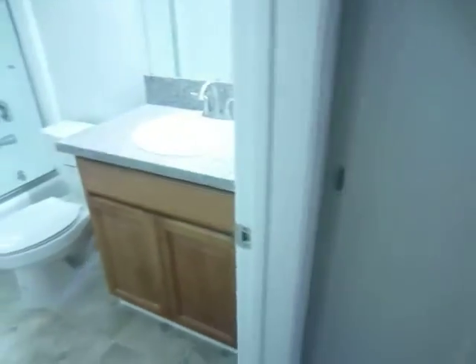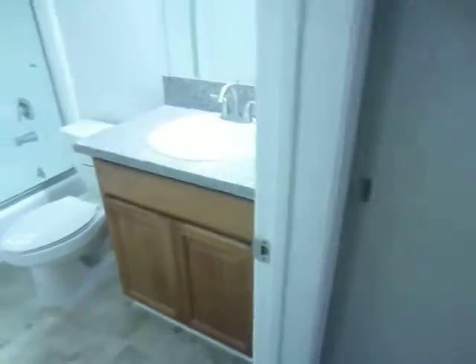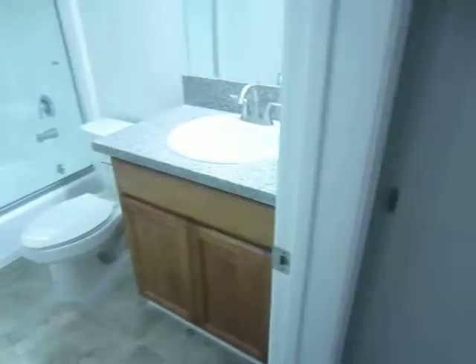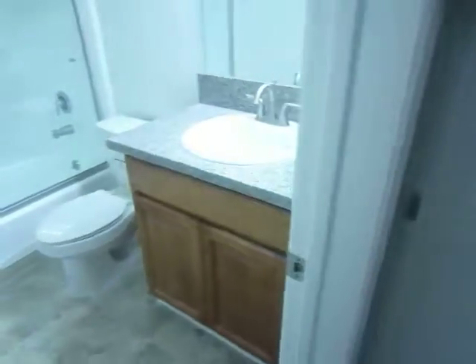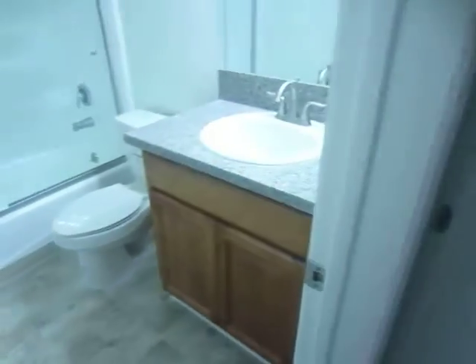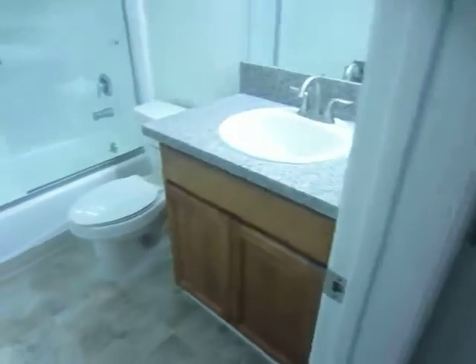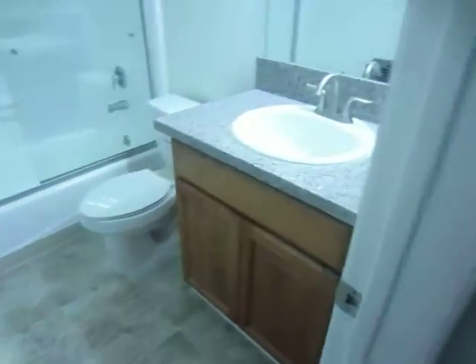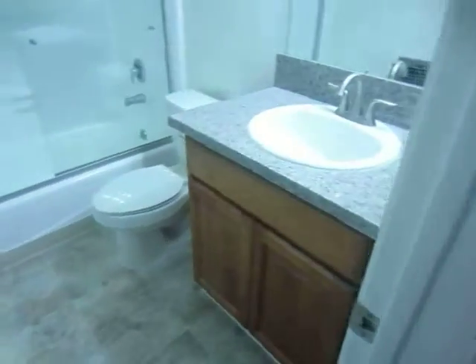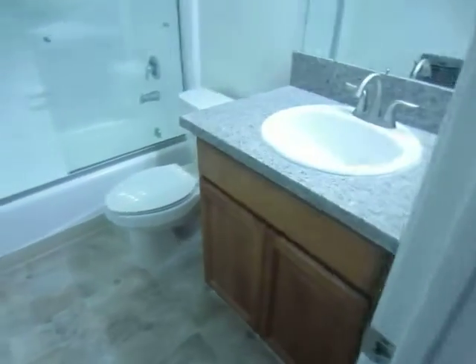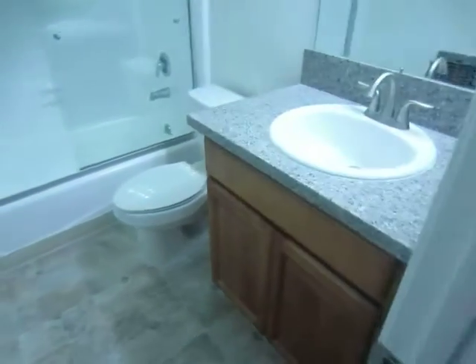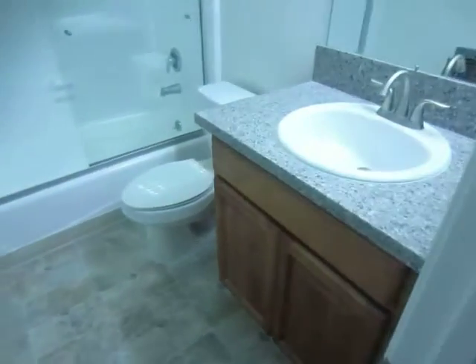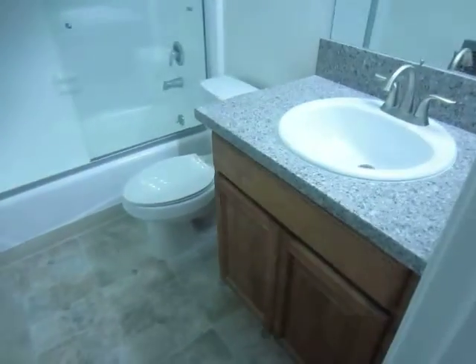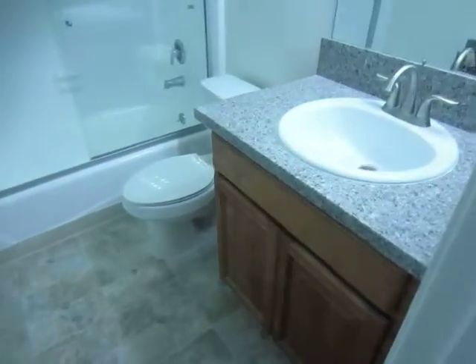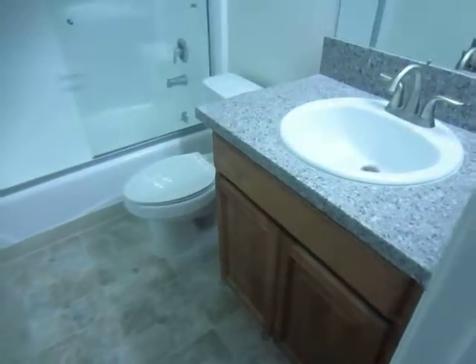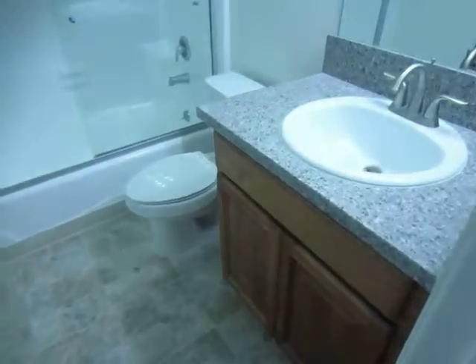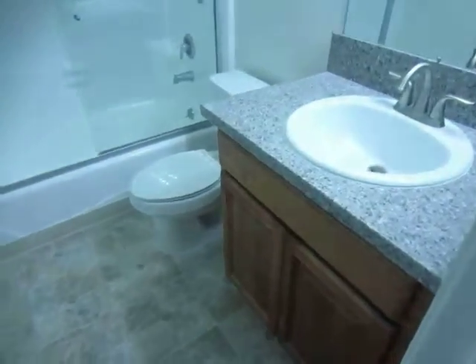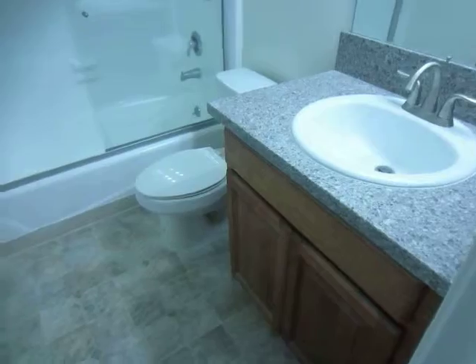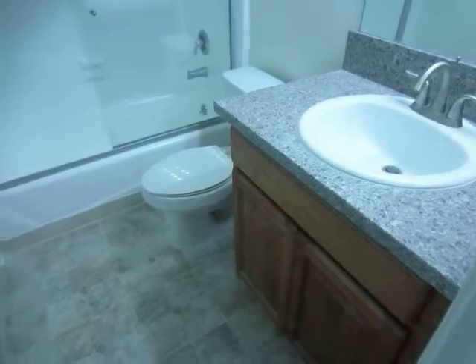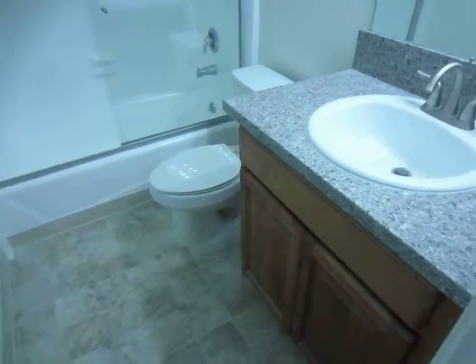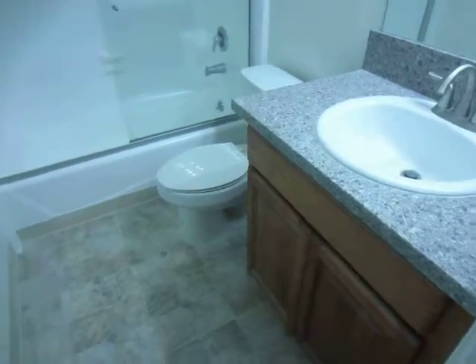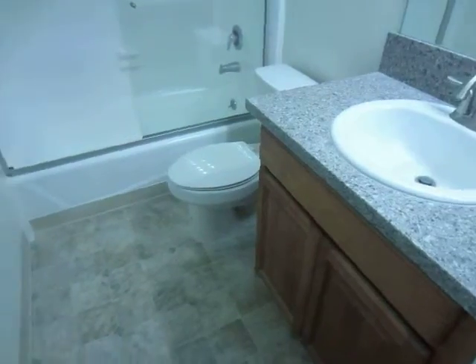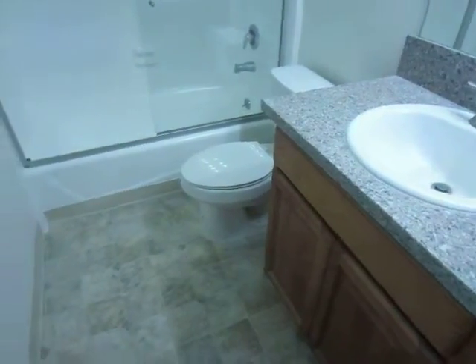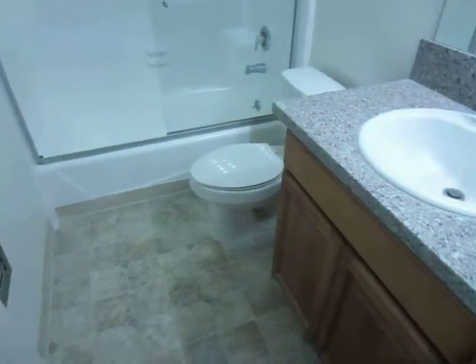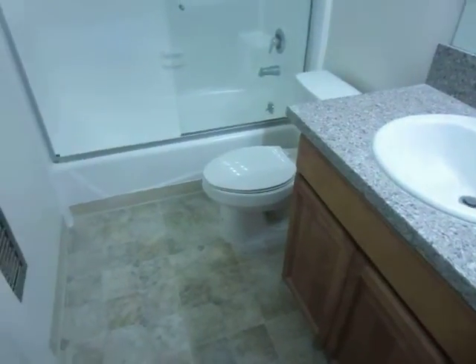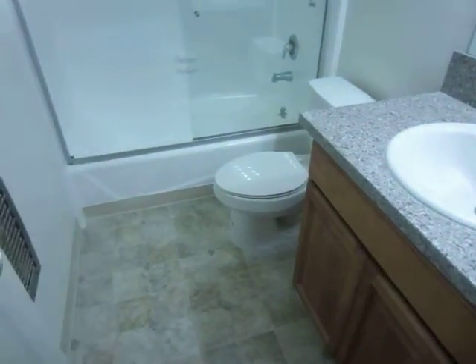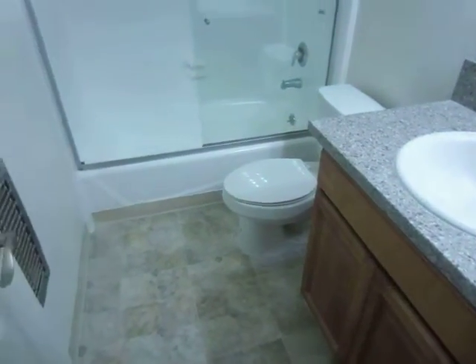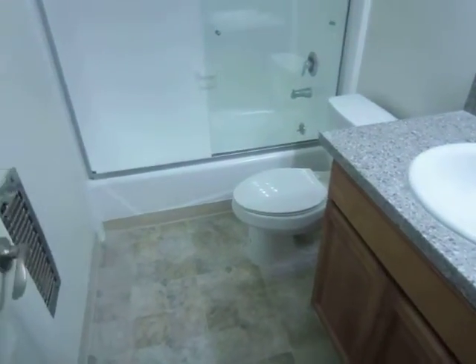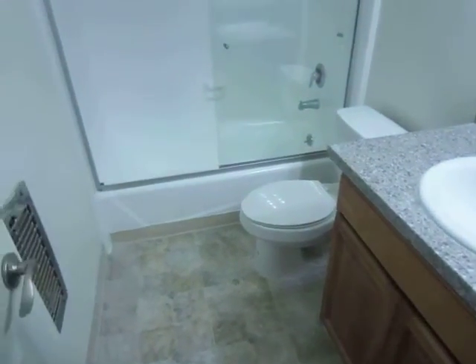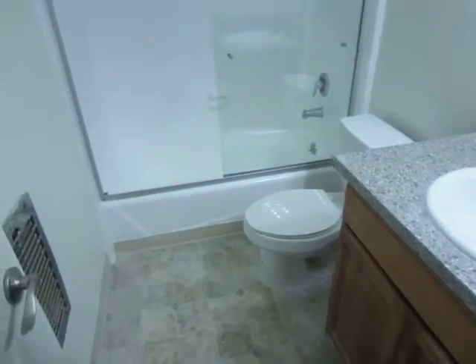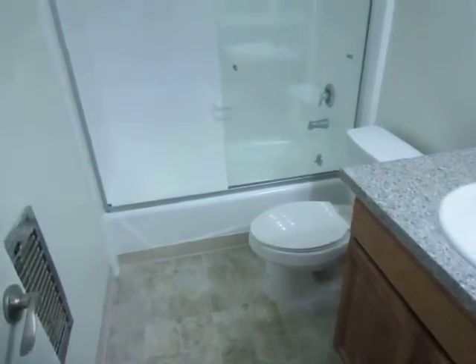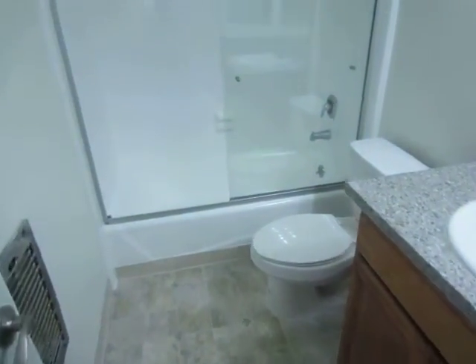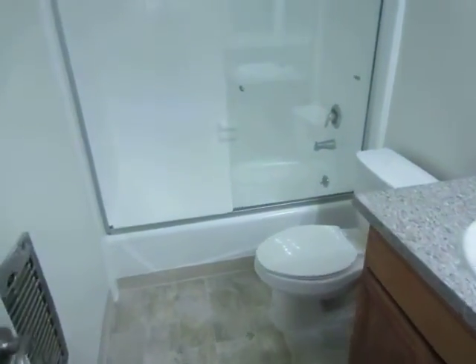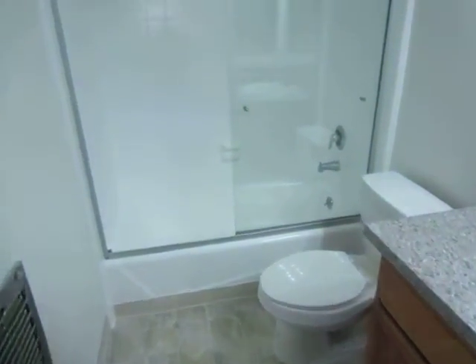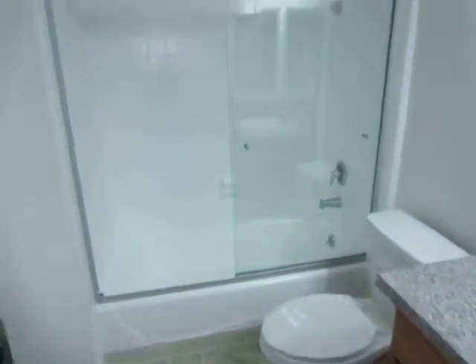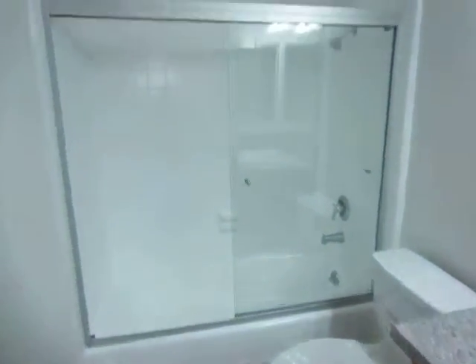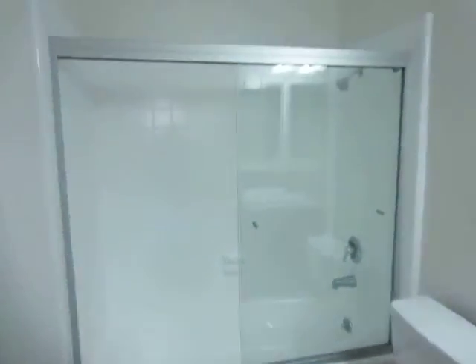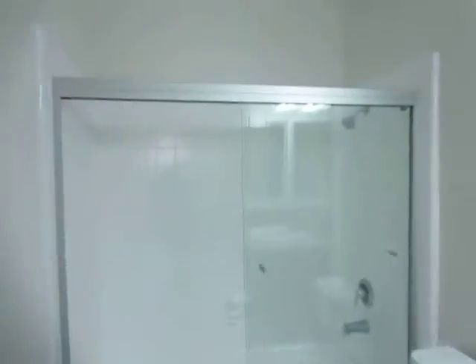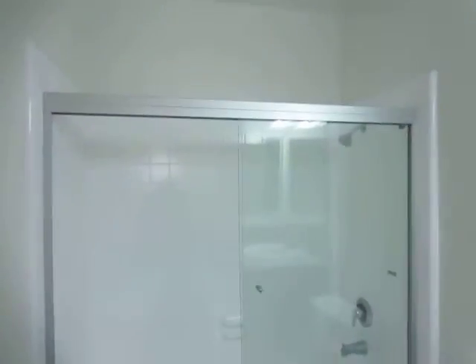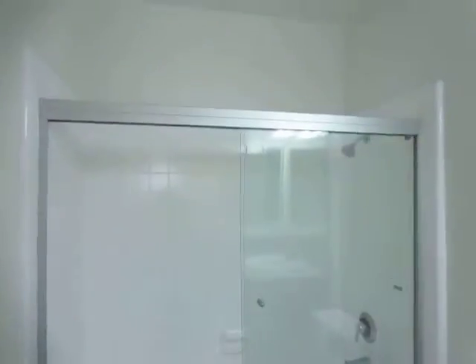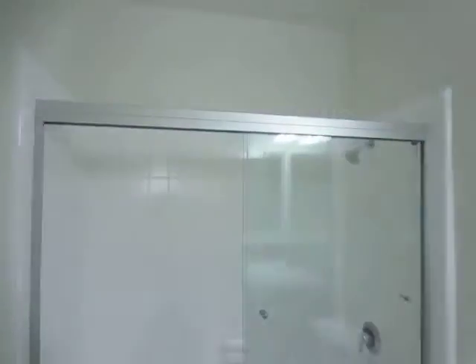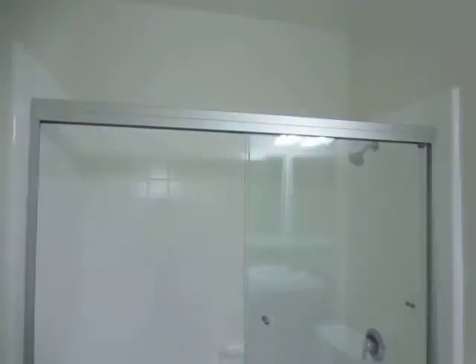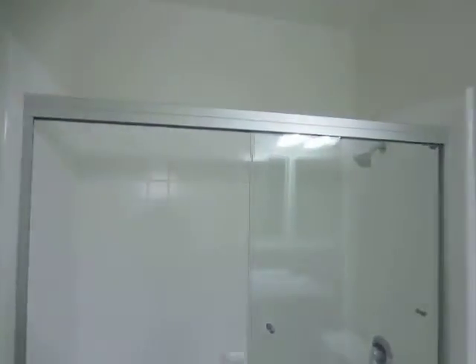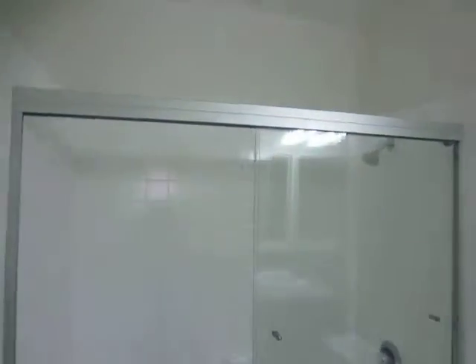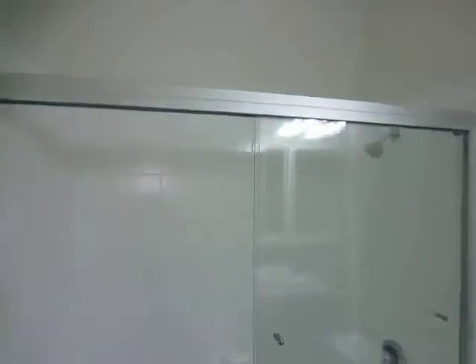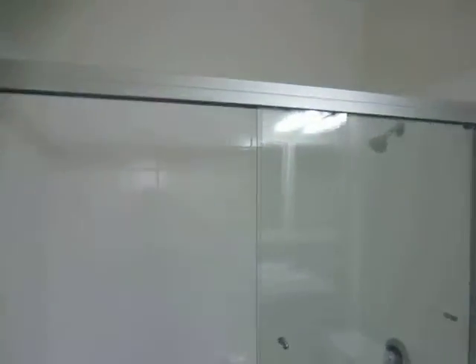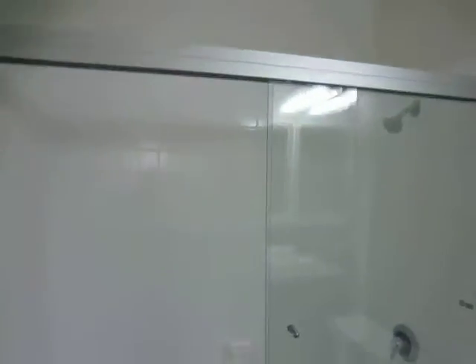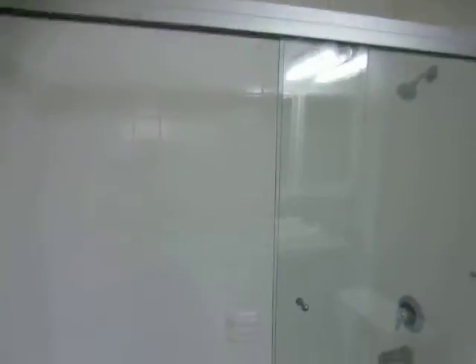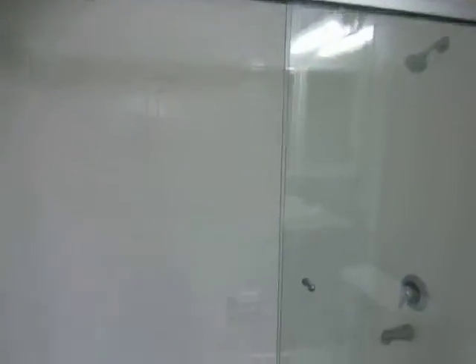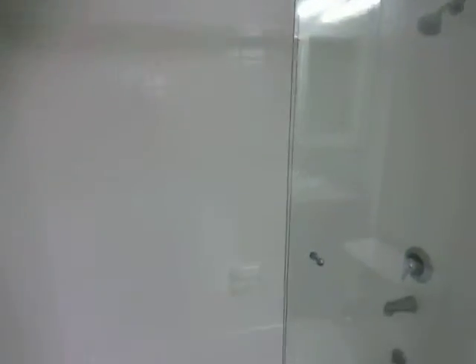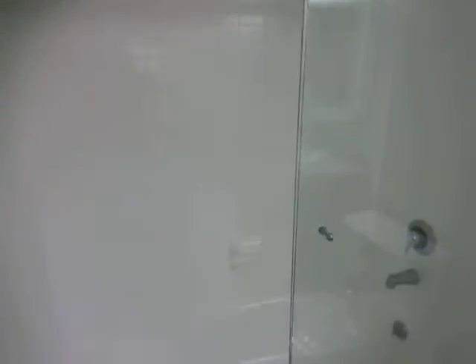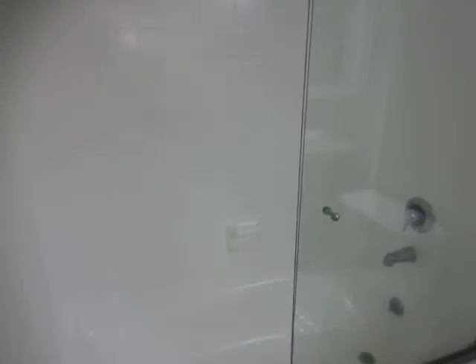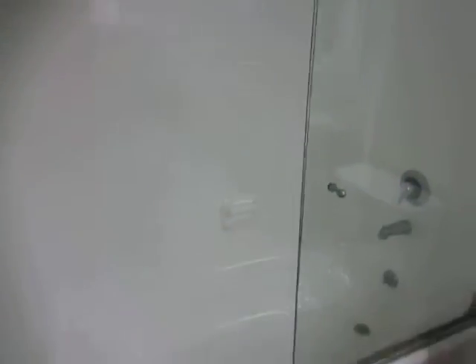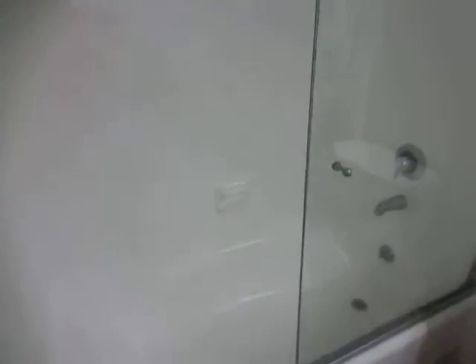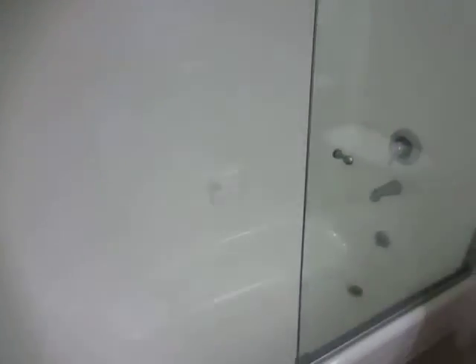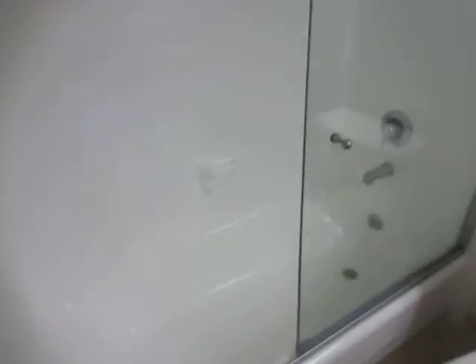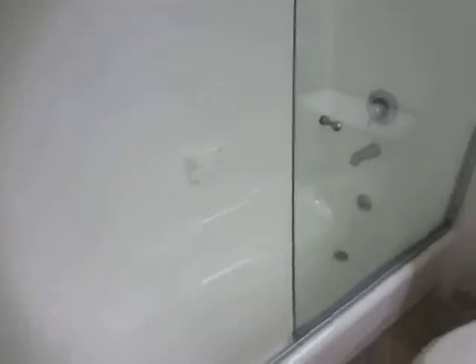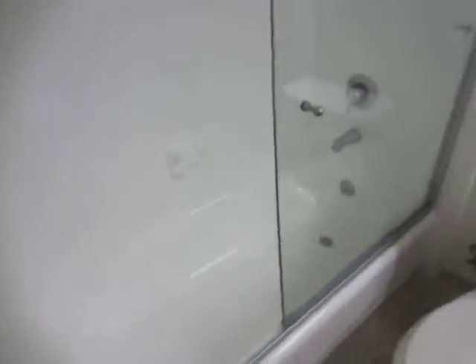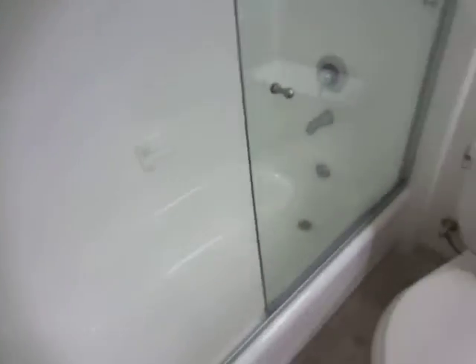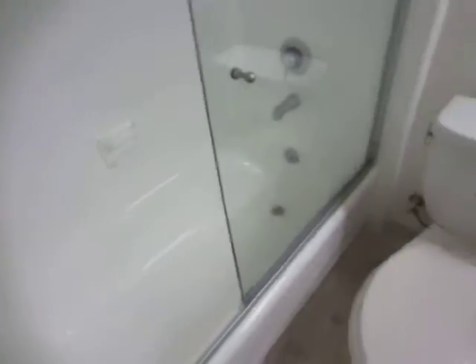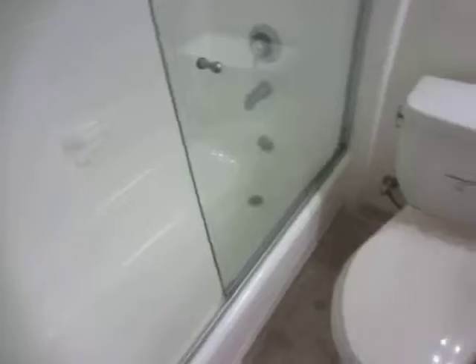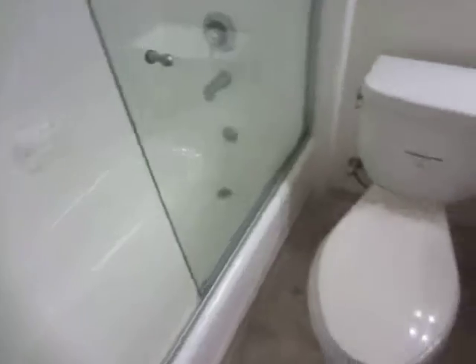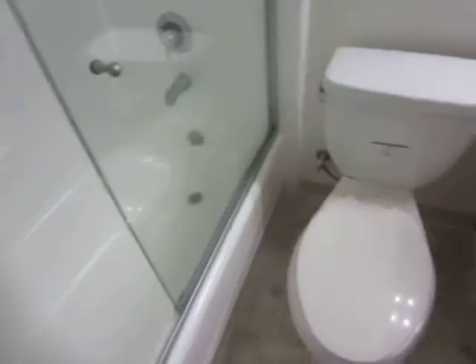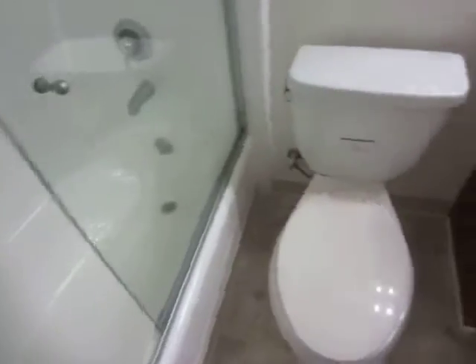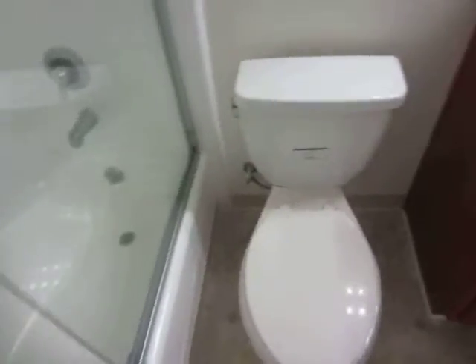The bathroom has a new granite vanity and a full tub and shower with sliding glass doors.